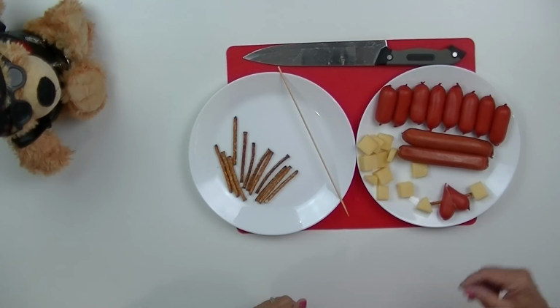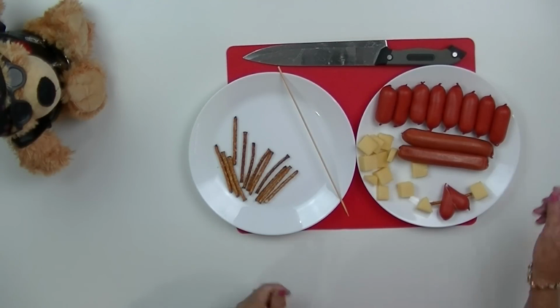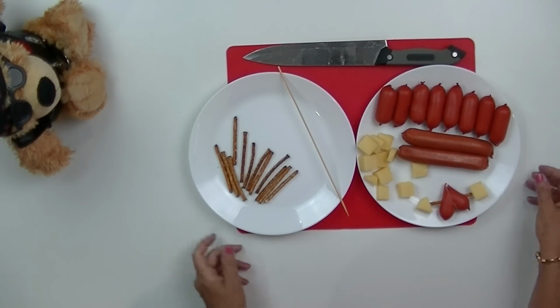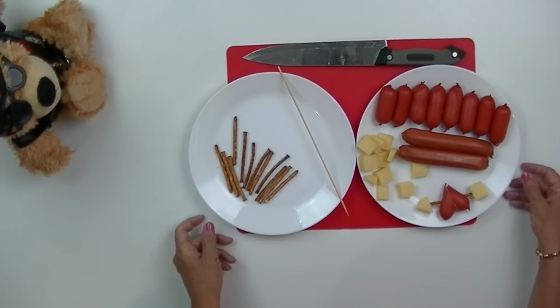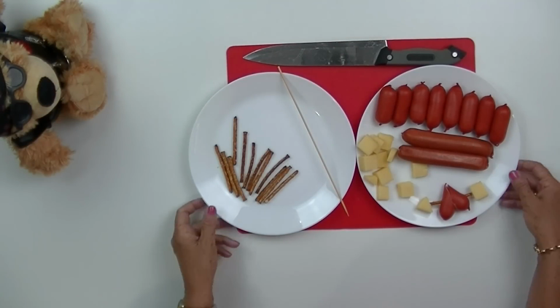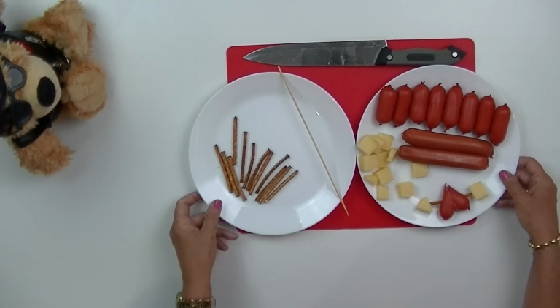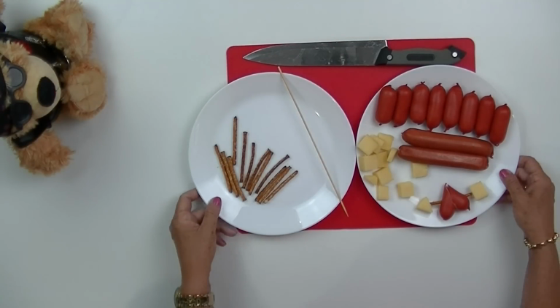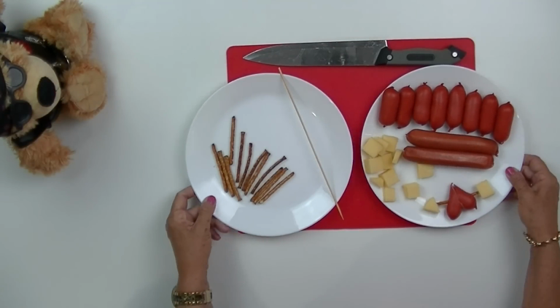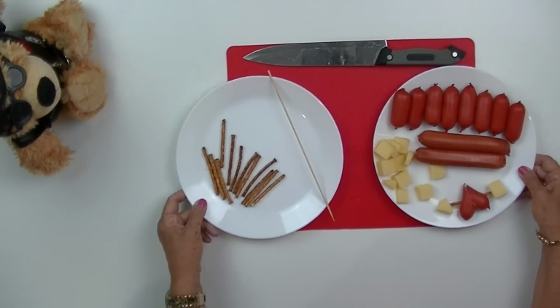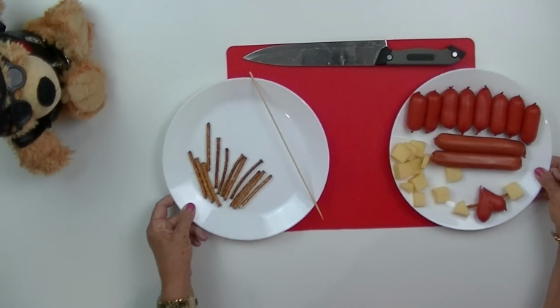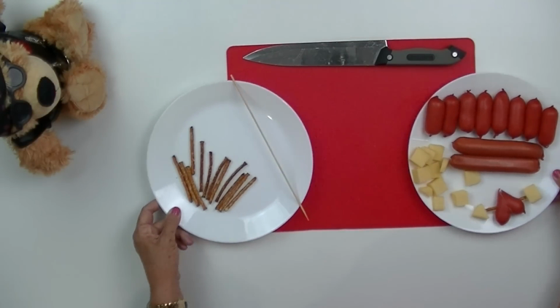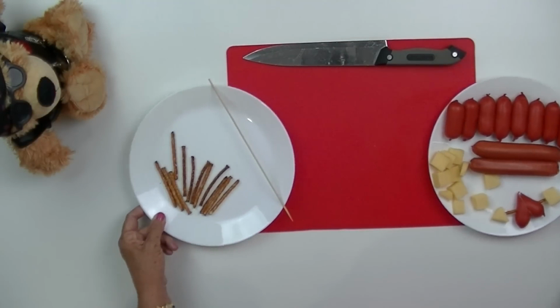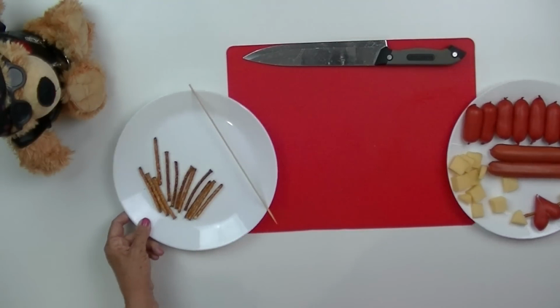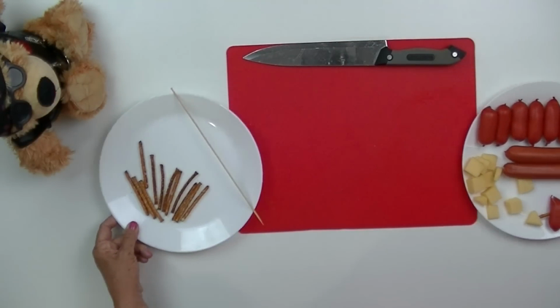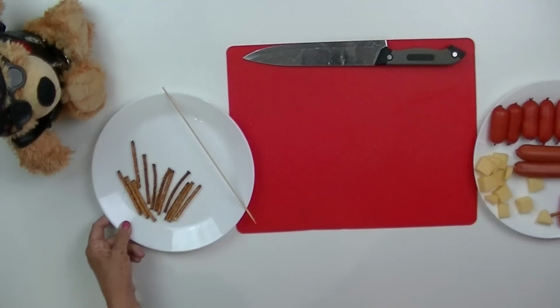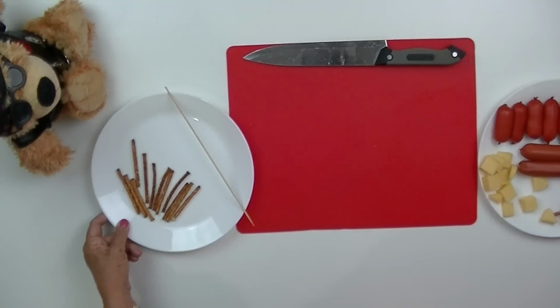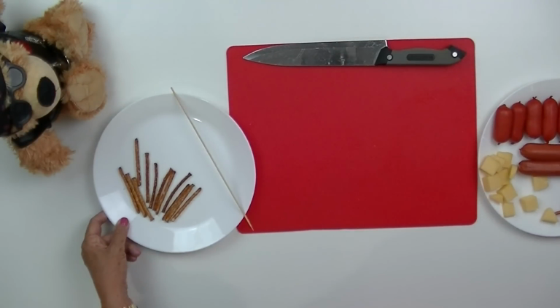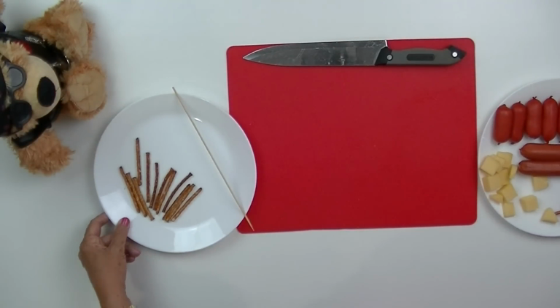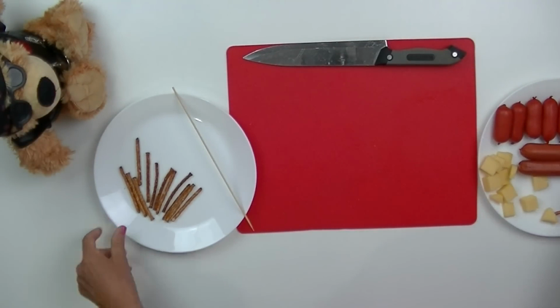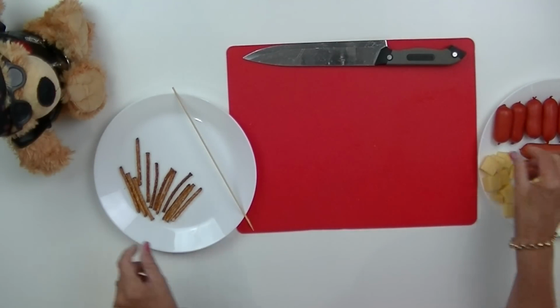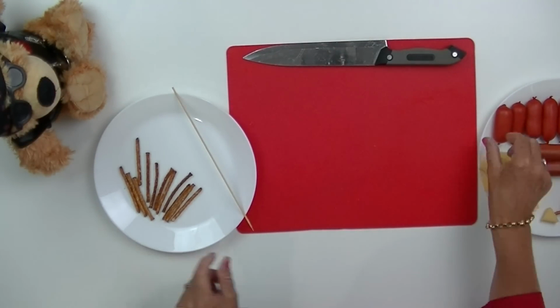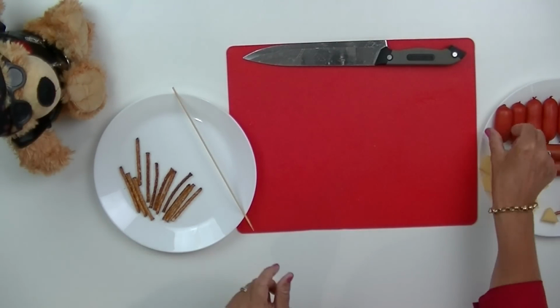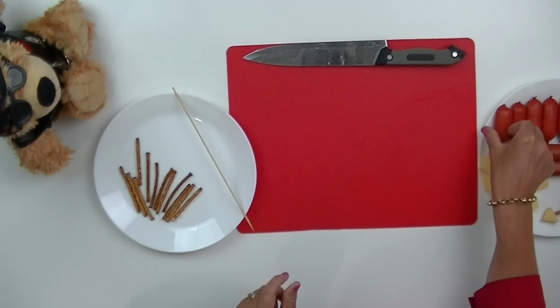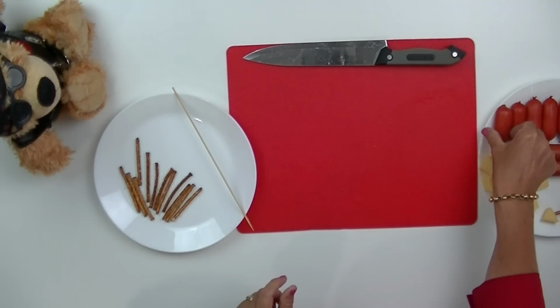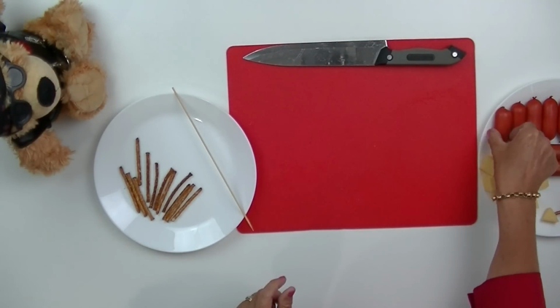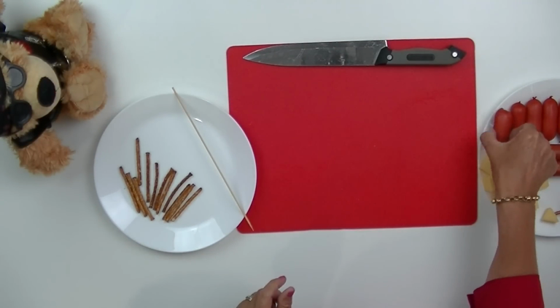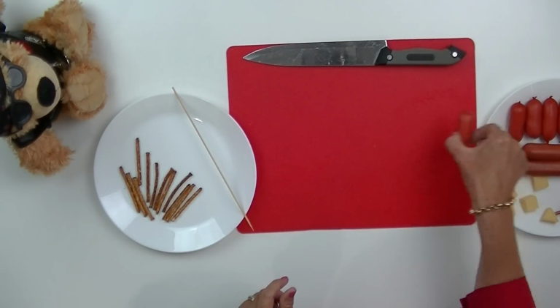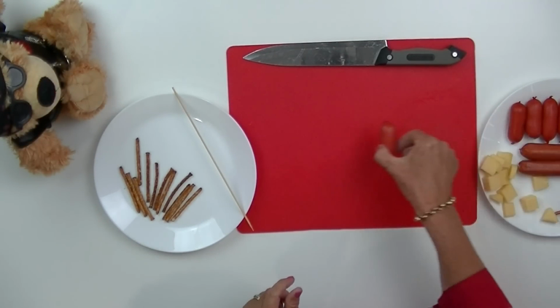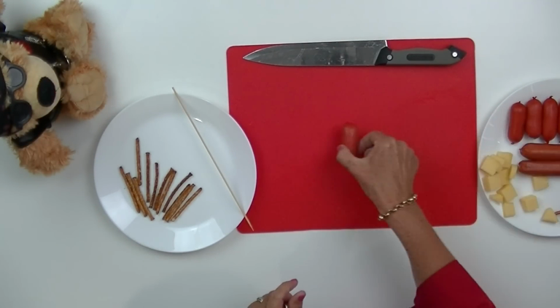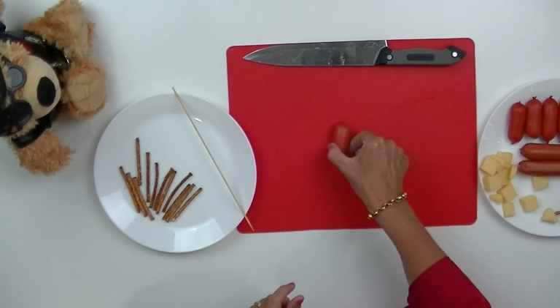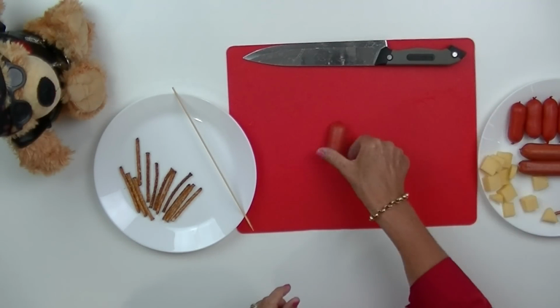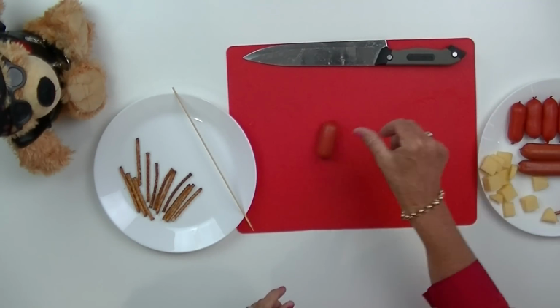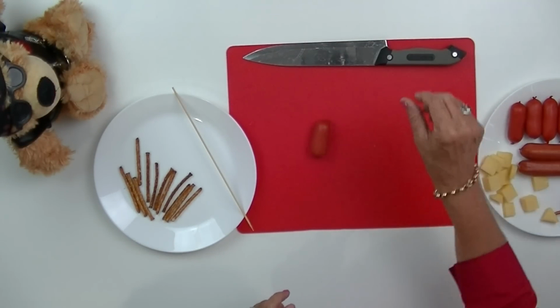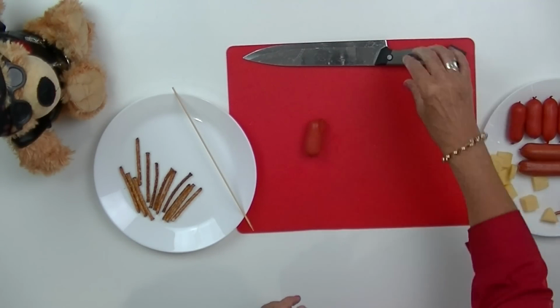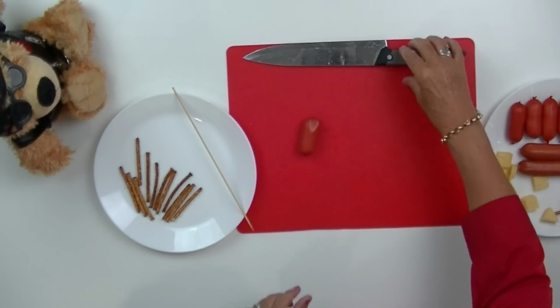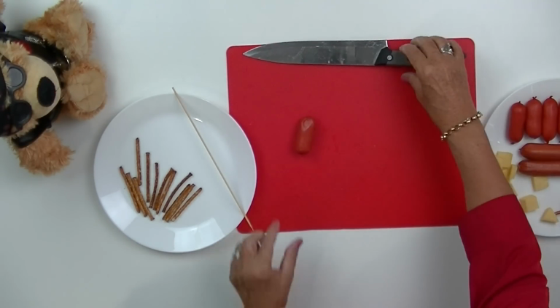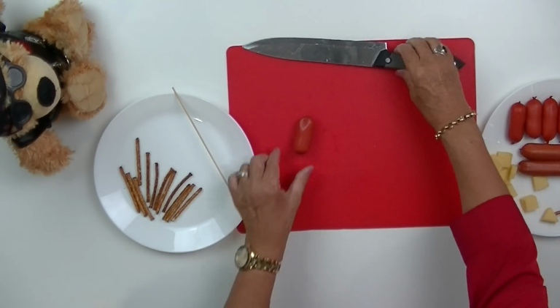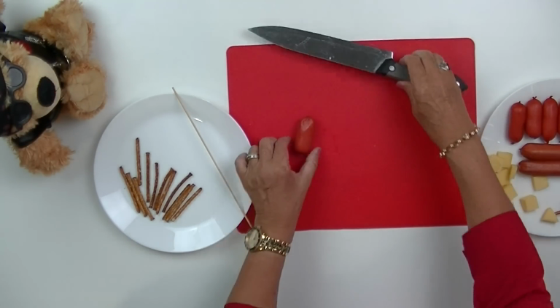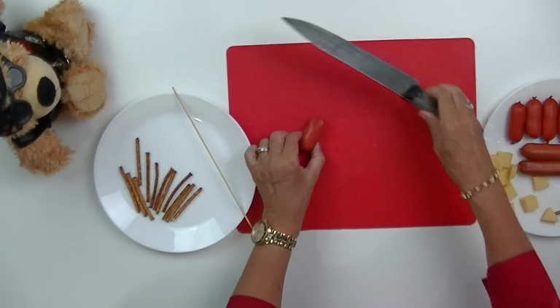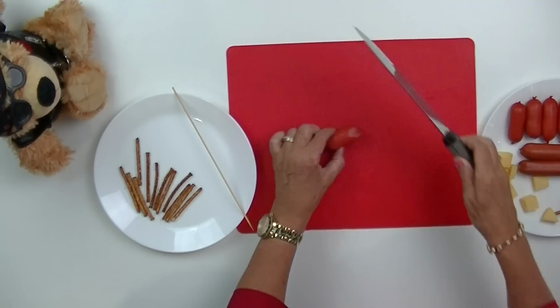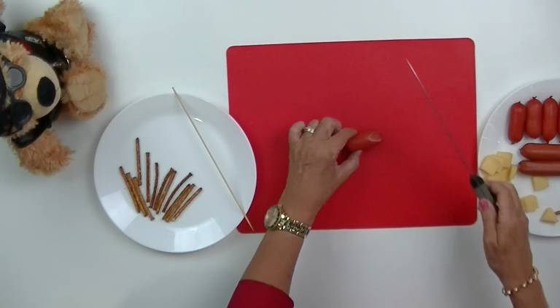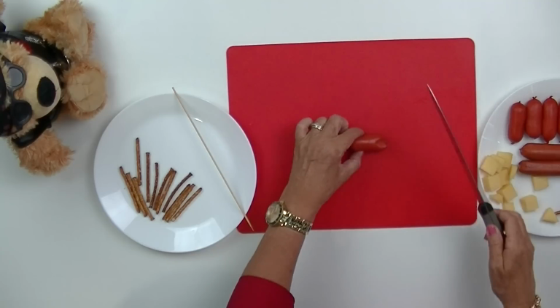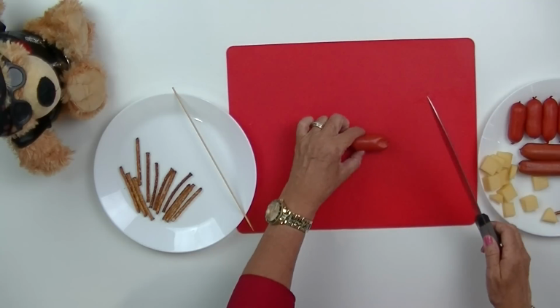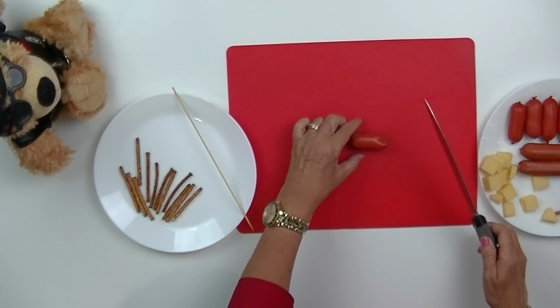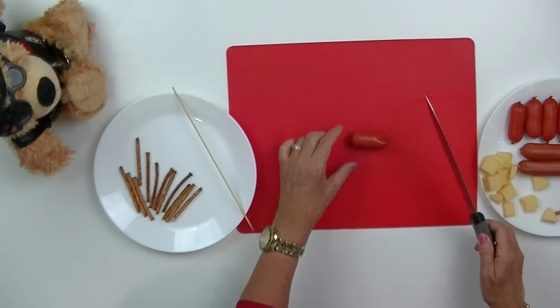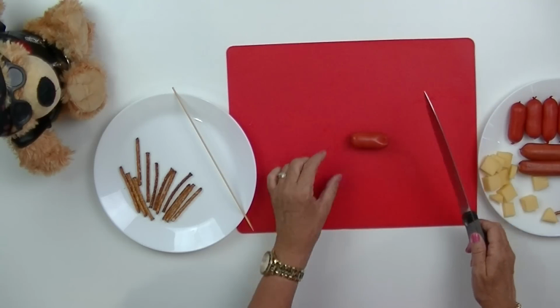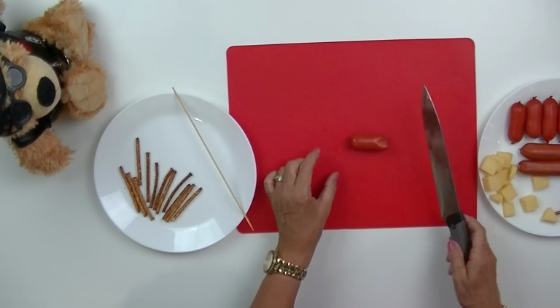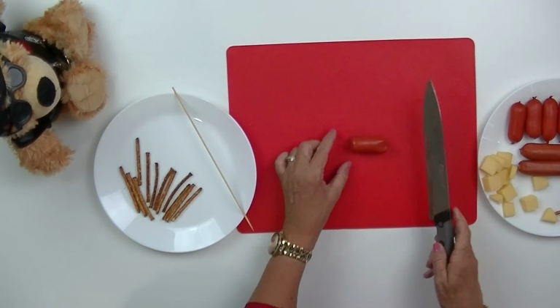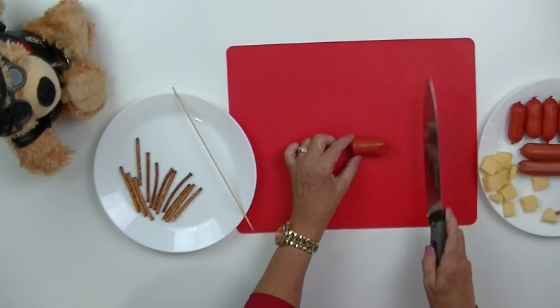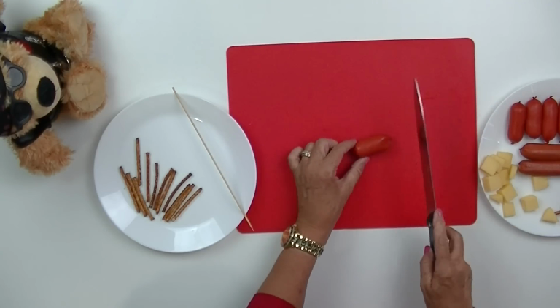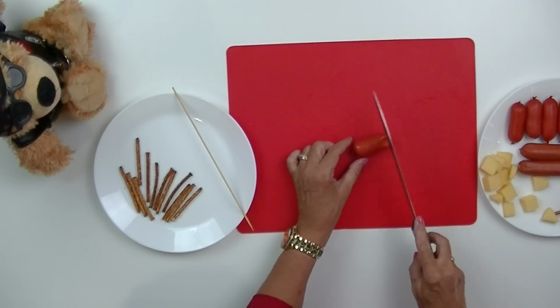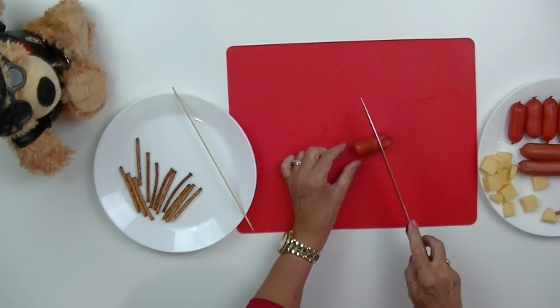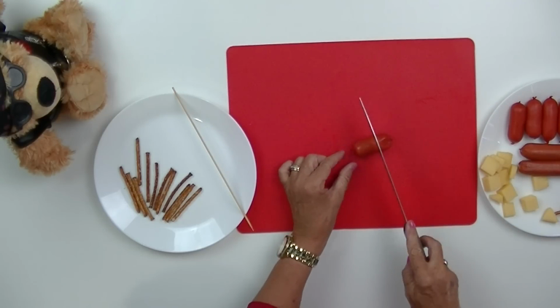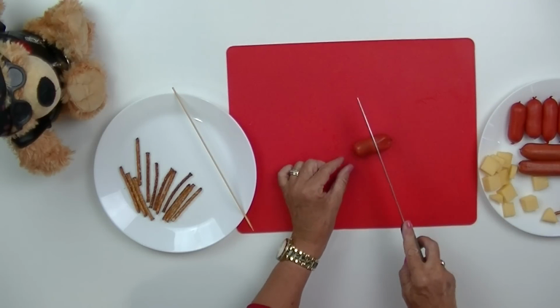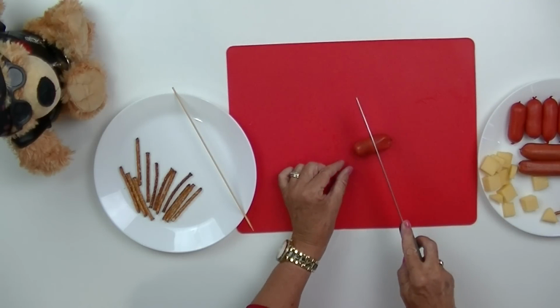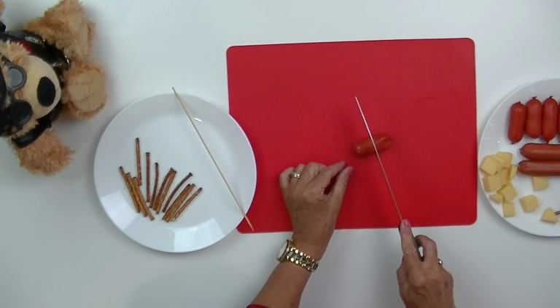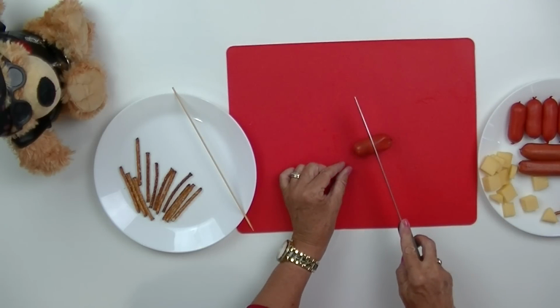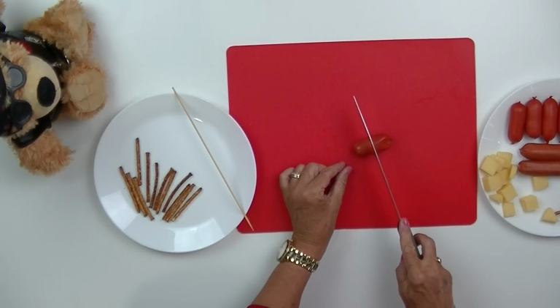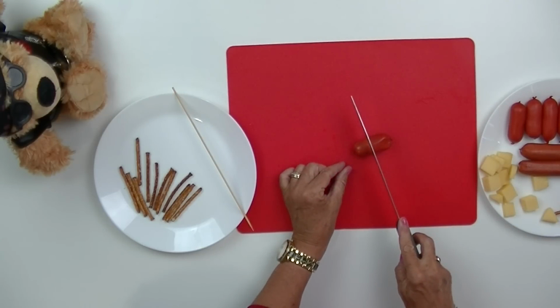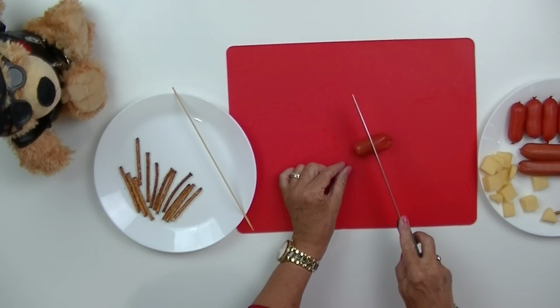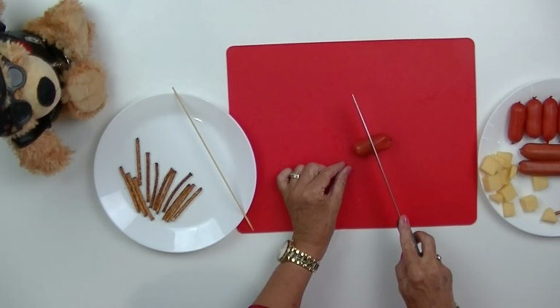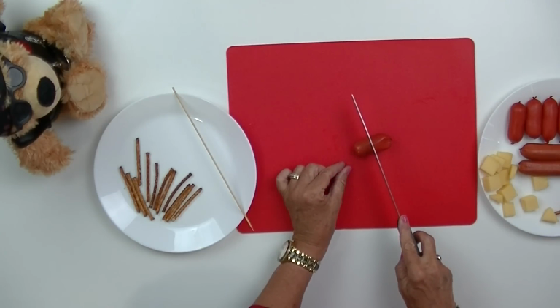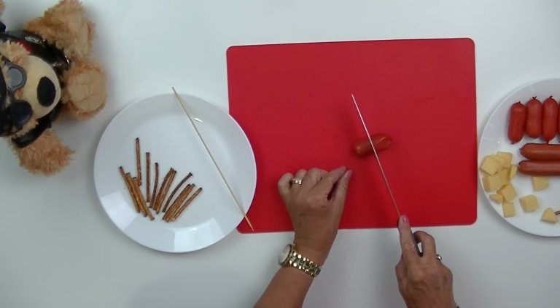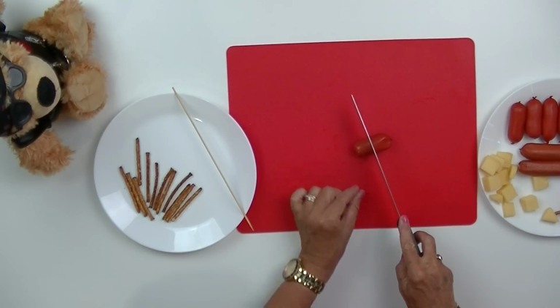These ingredients are really simple. We've got some pretzel sticks, some wieners, cocktail sausages, a sharp knife, some cheese and a wooden skewer.